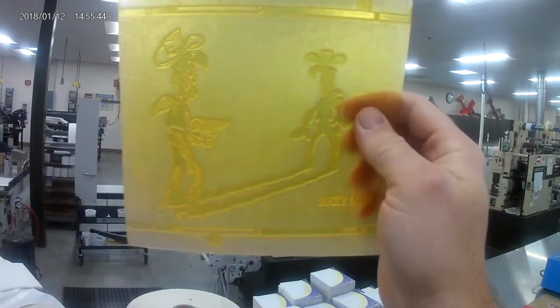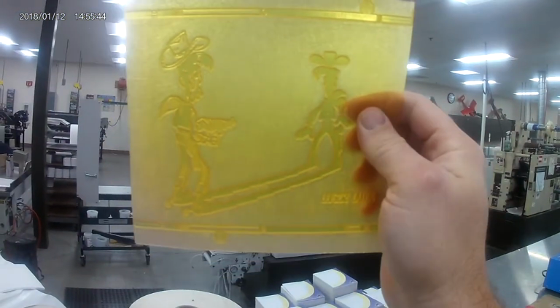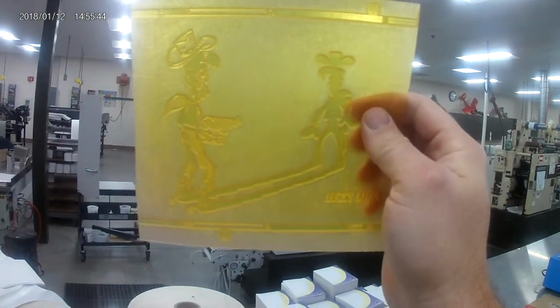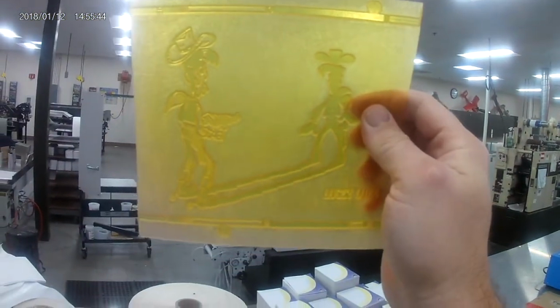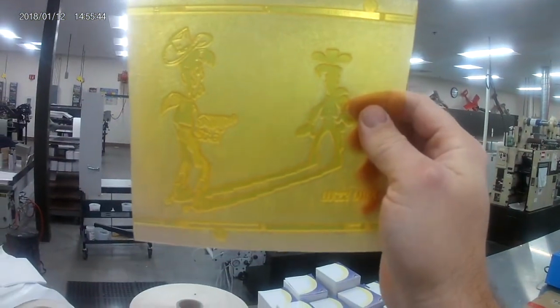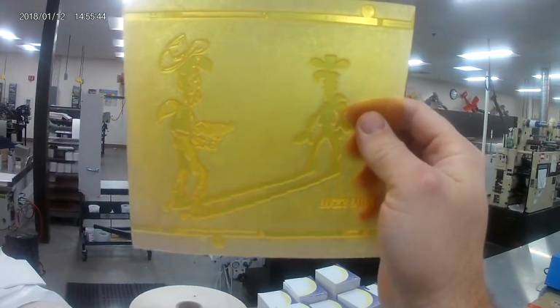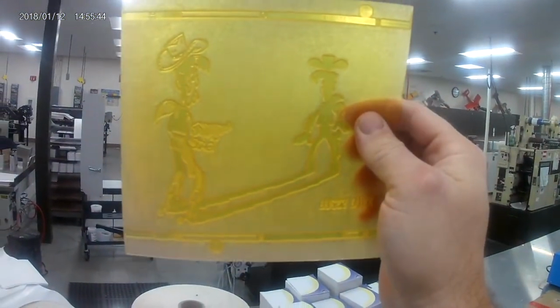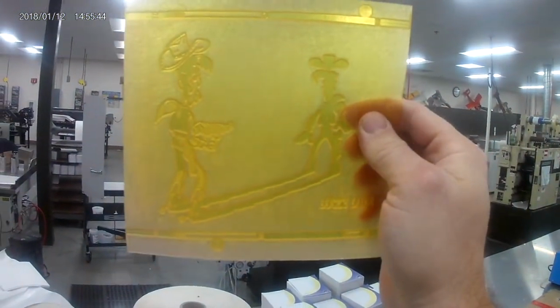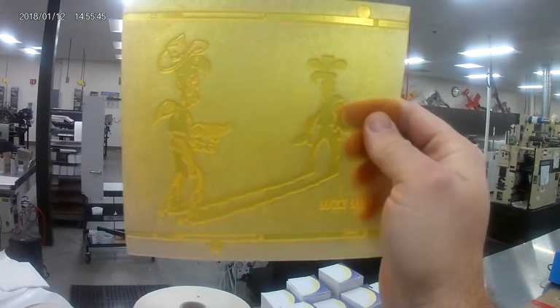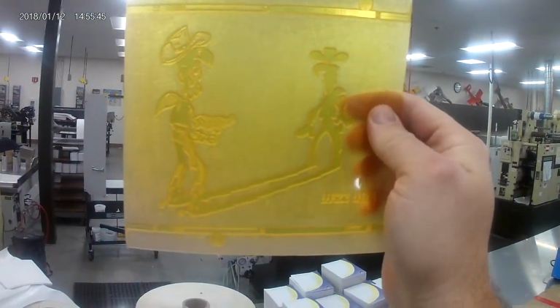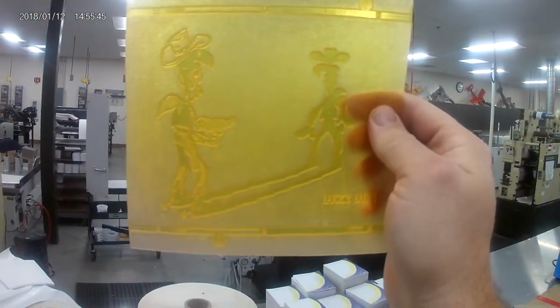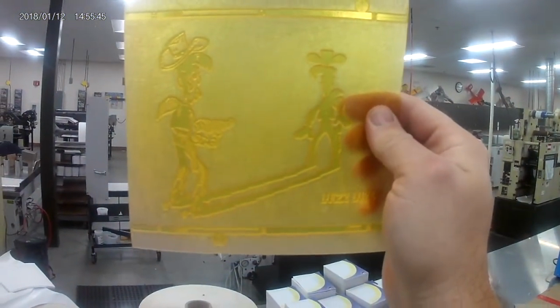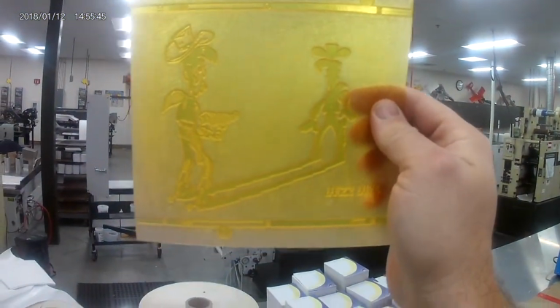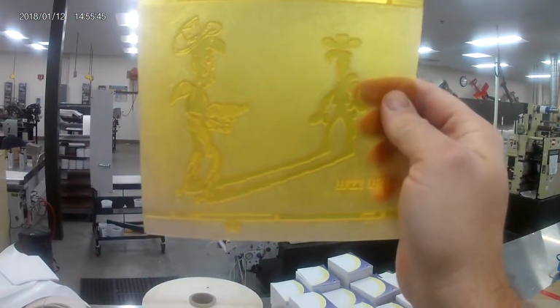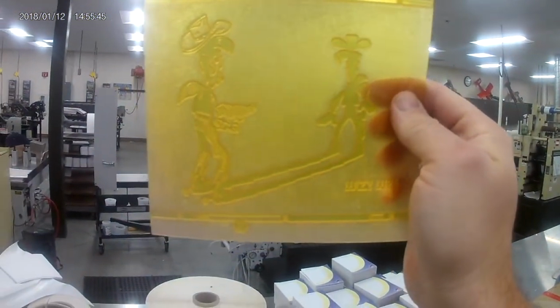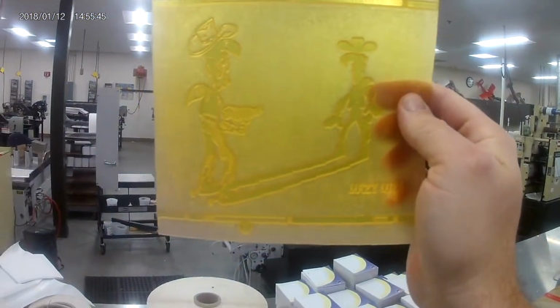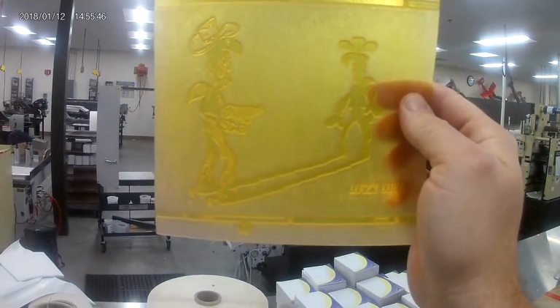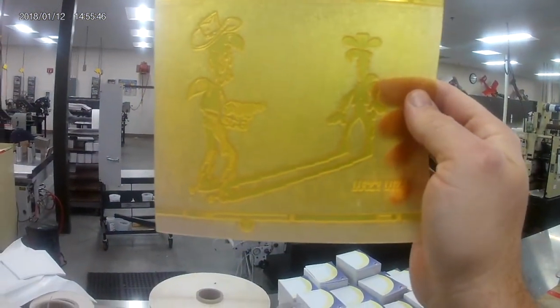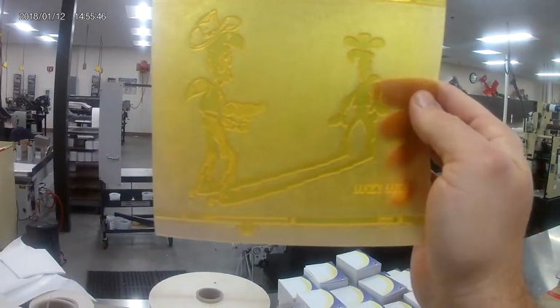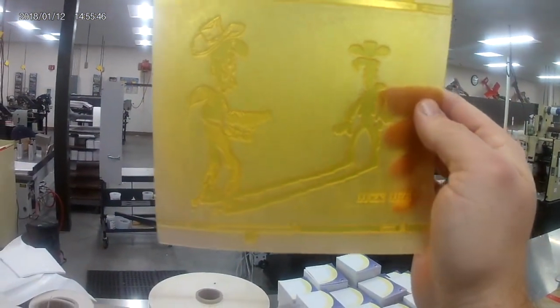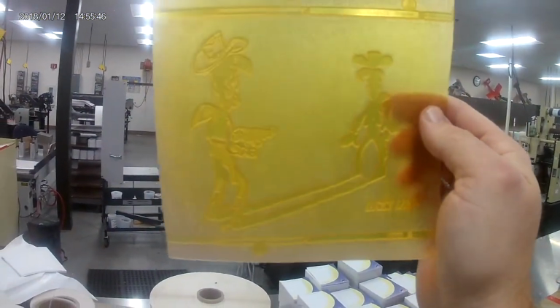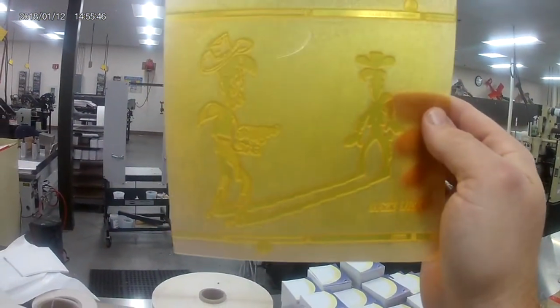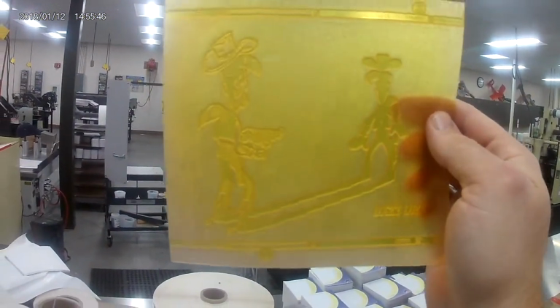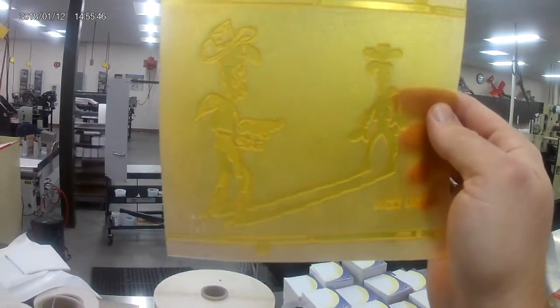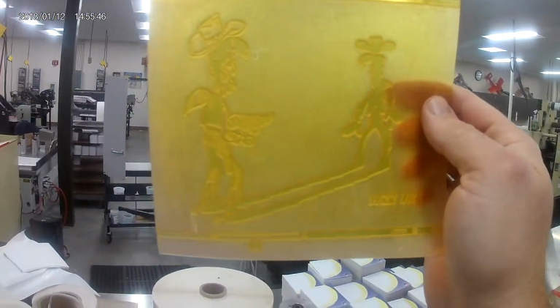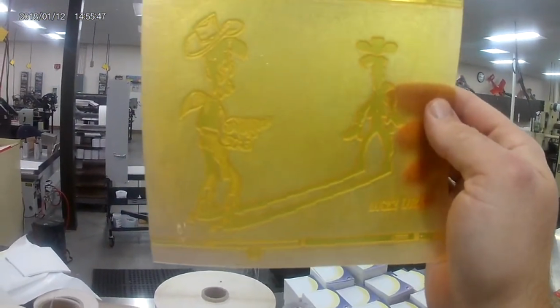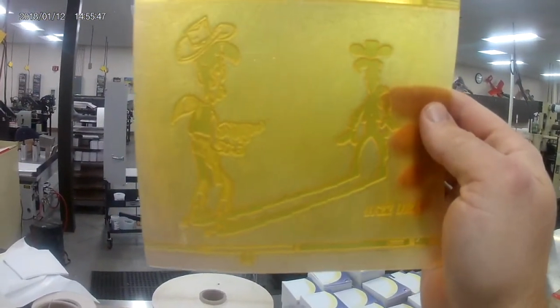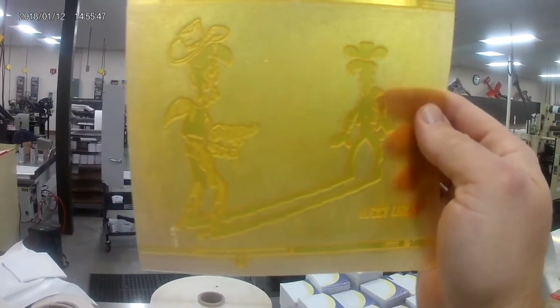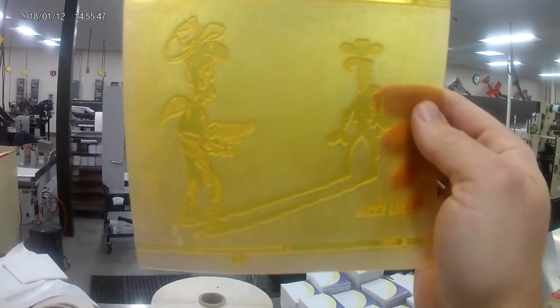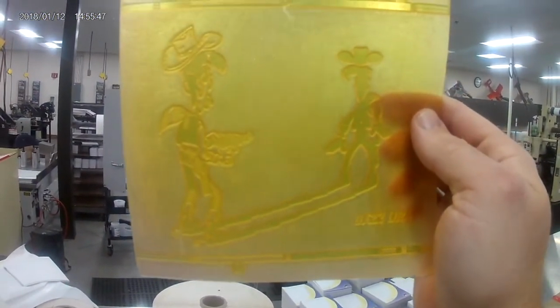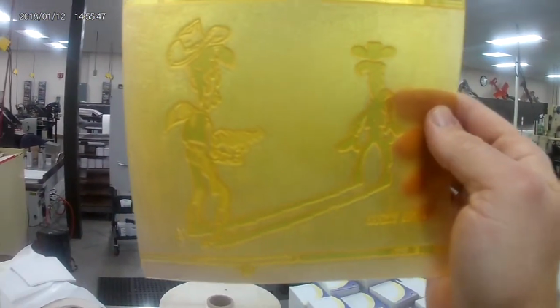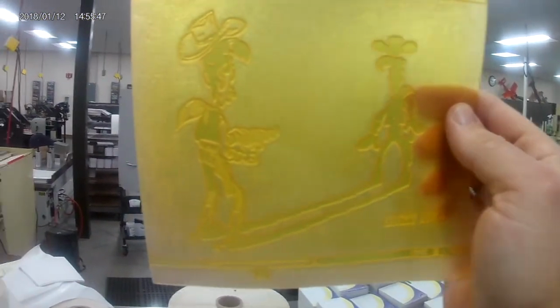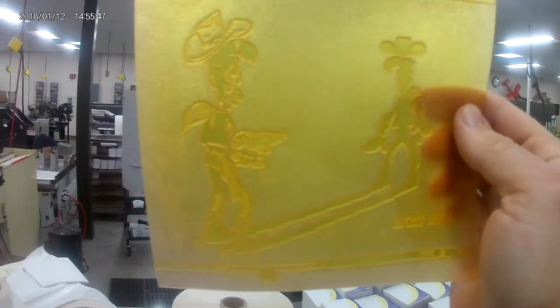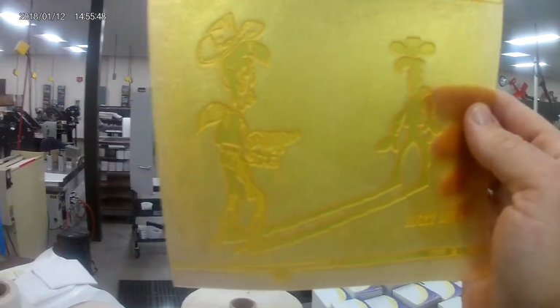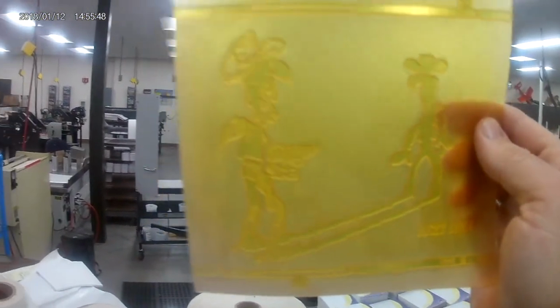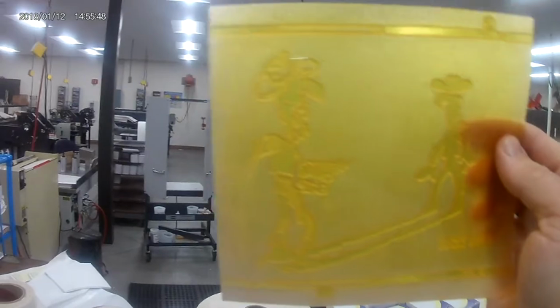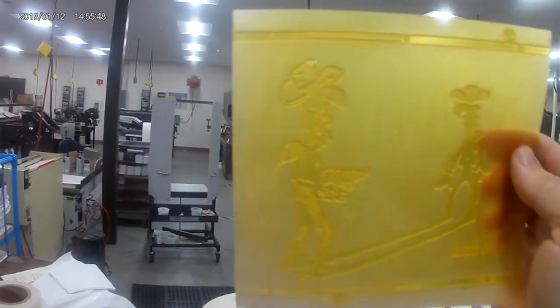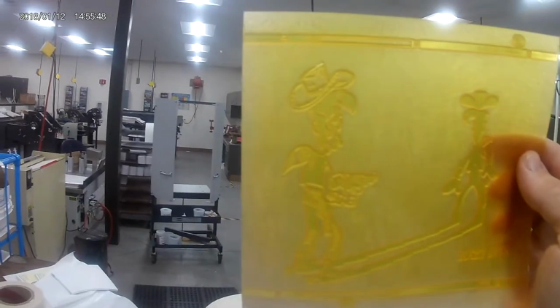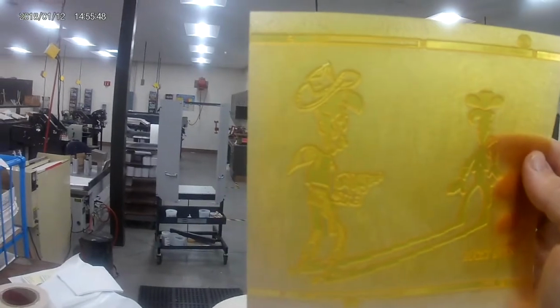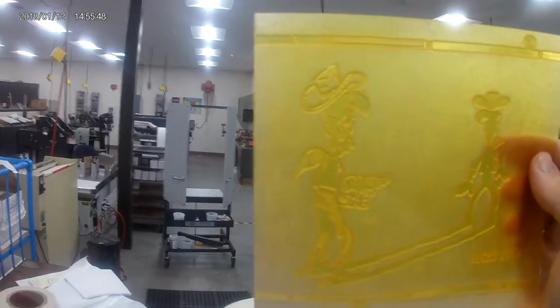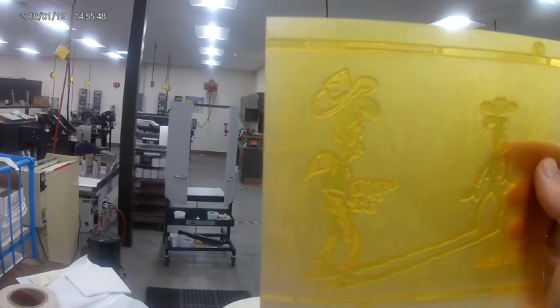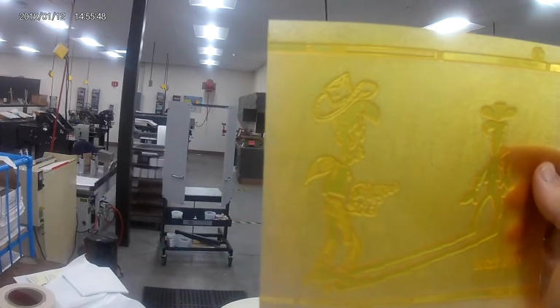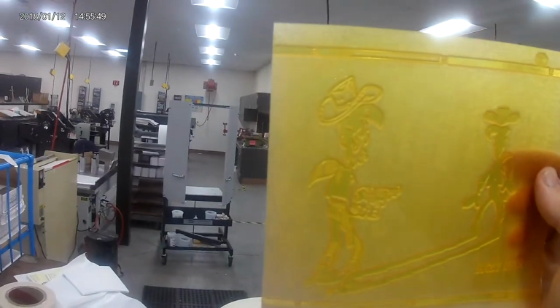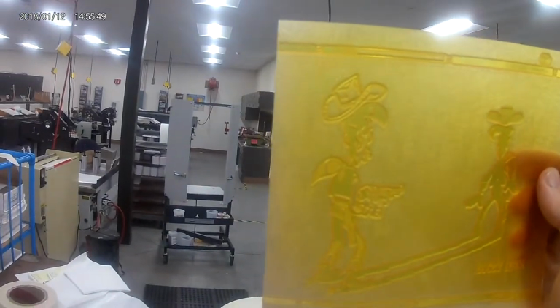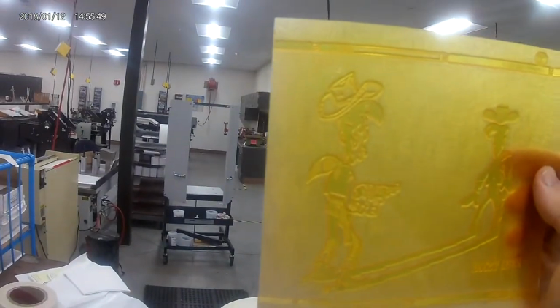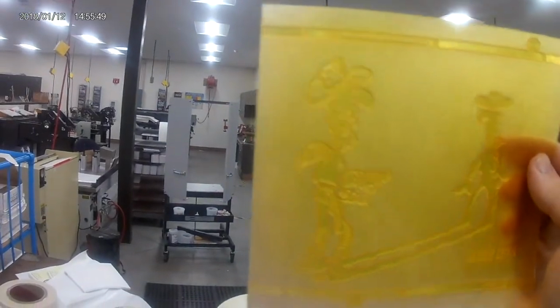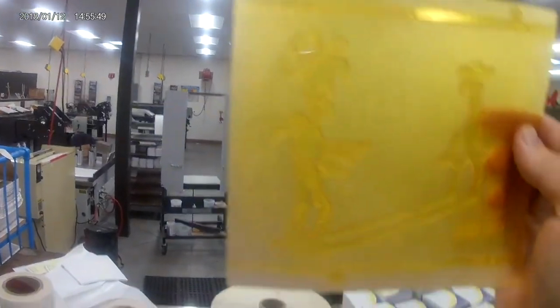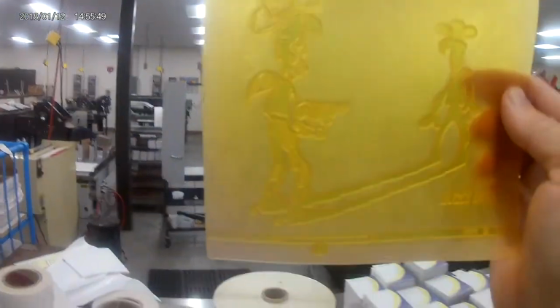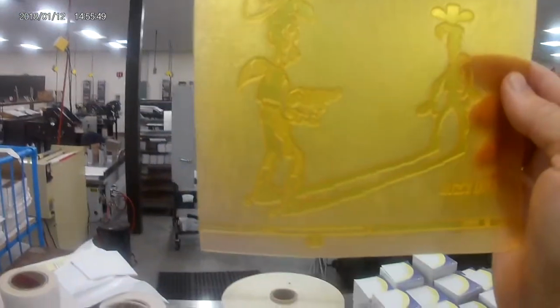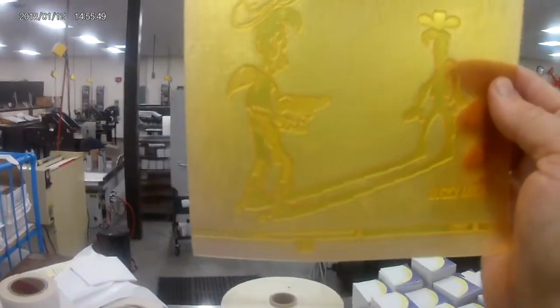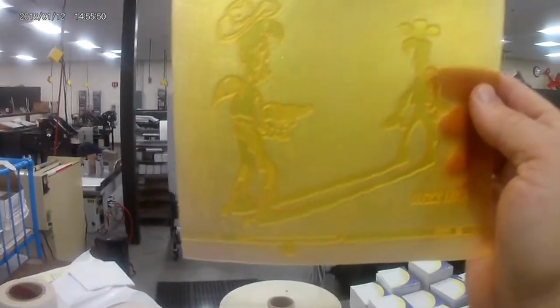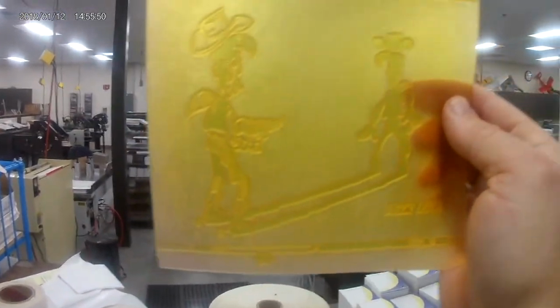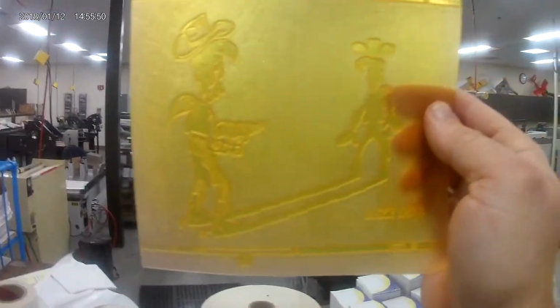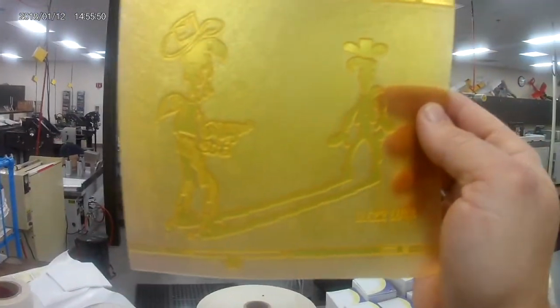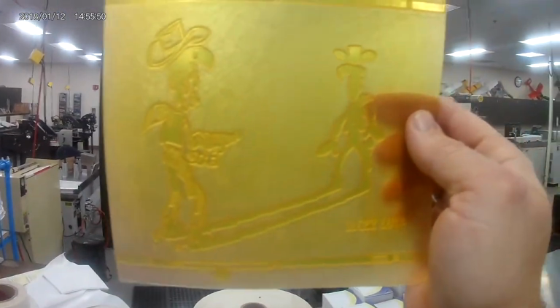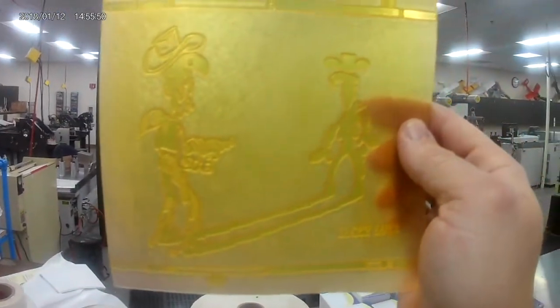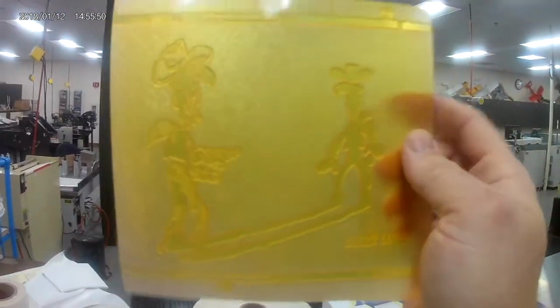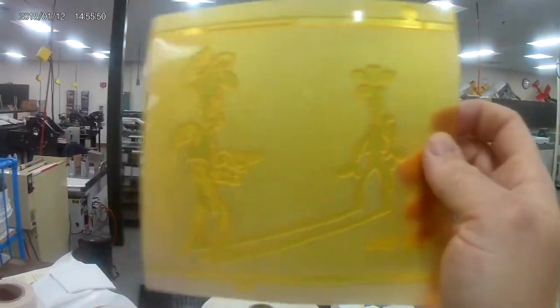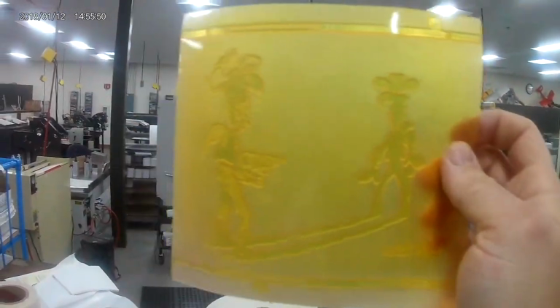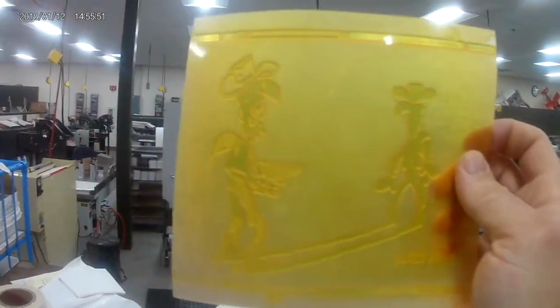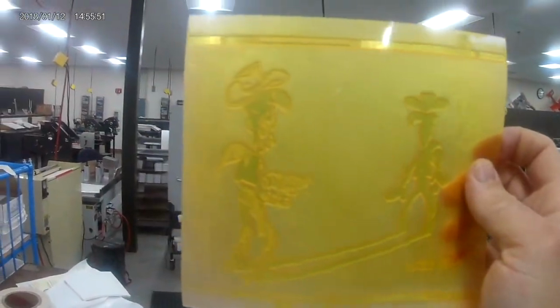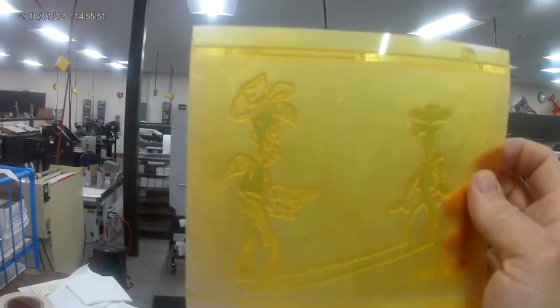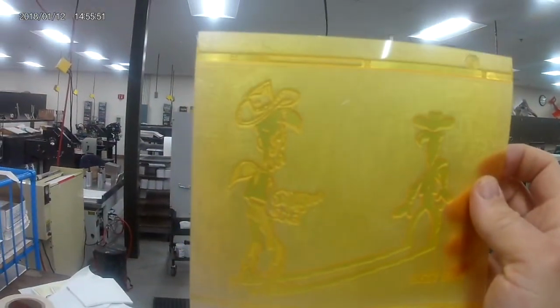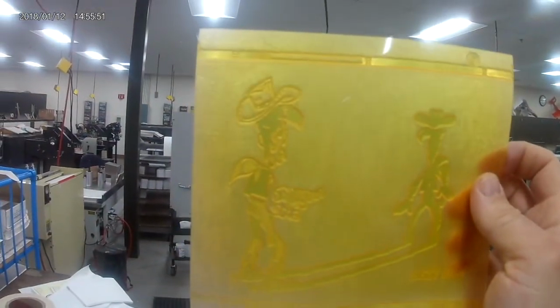Here's an image that's not half-tones but just more of a vector graphic. You can see that this Western gunslinger shooting his own shadow...